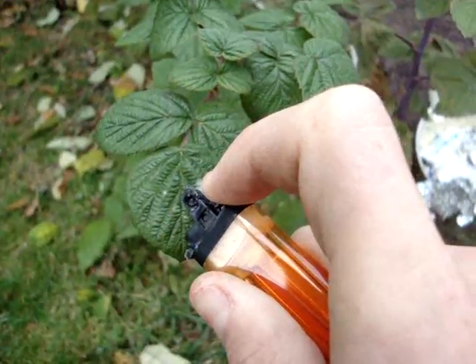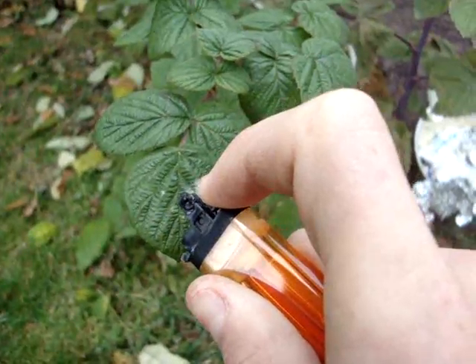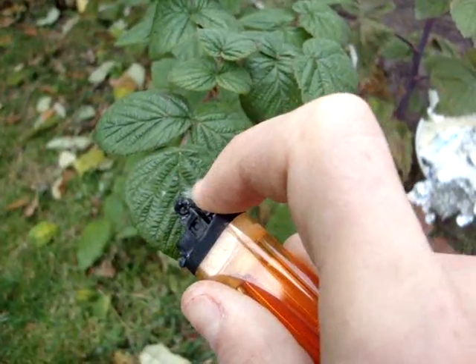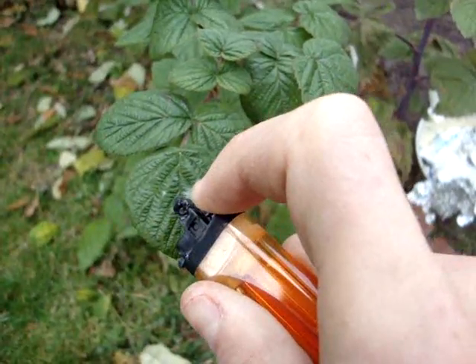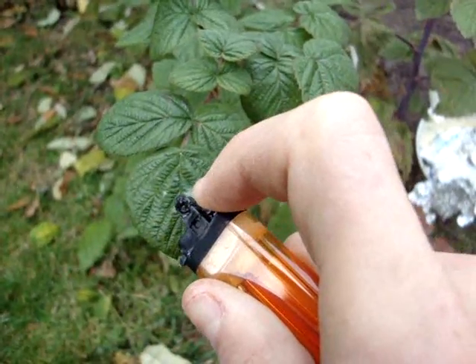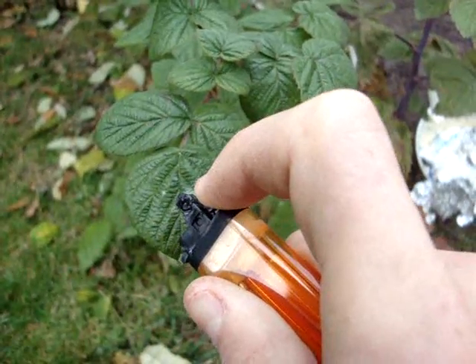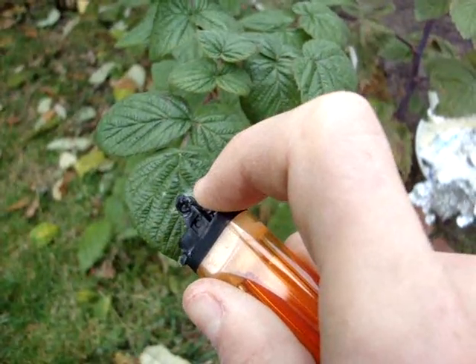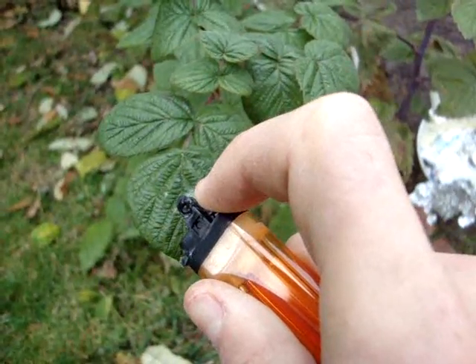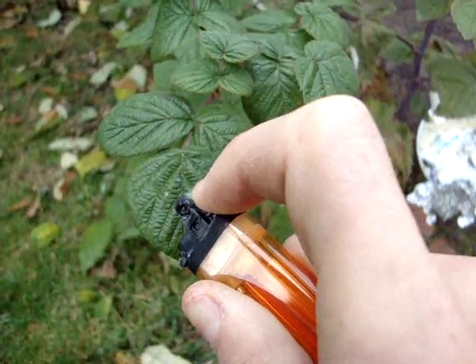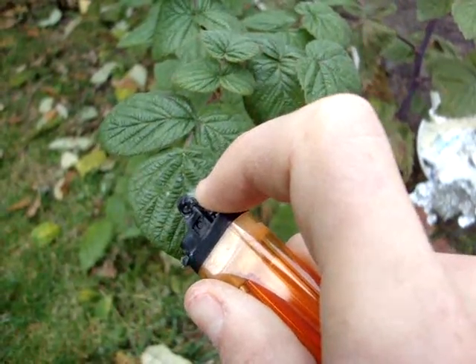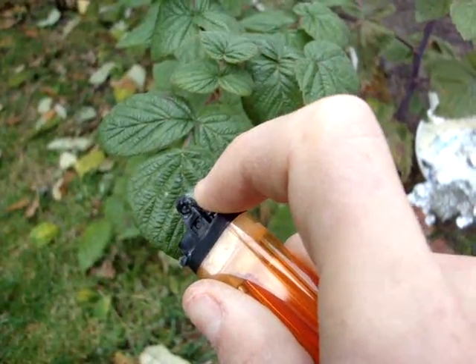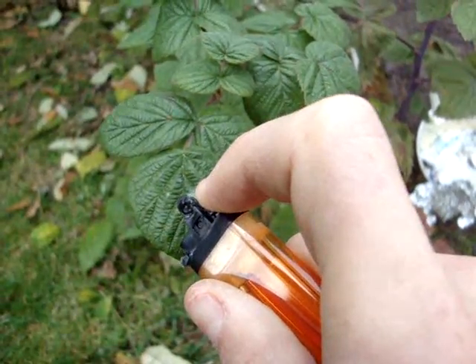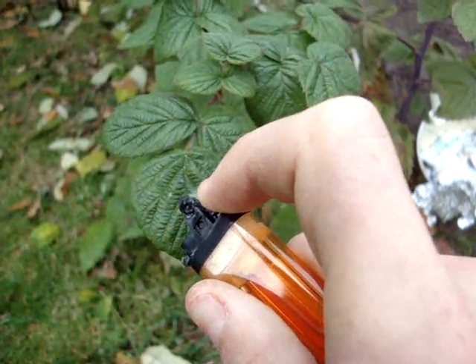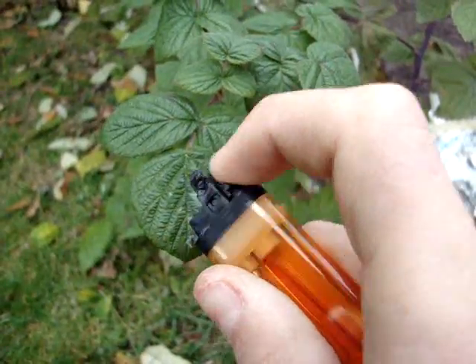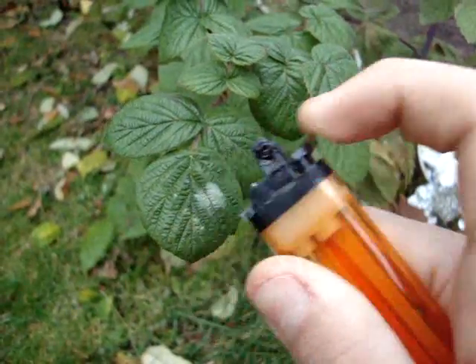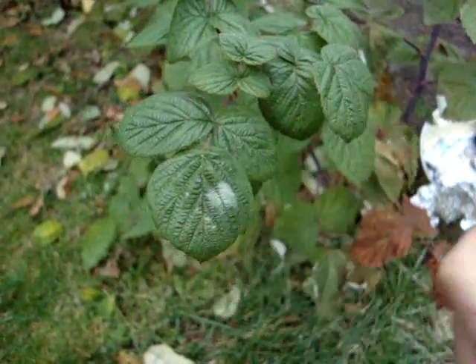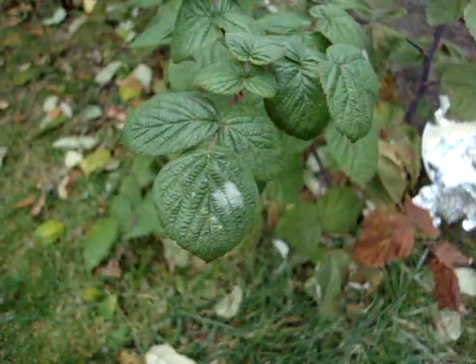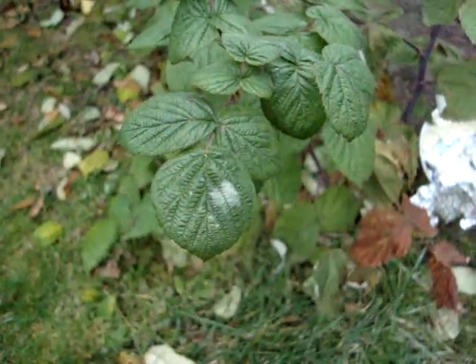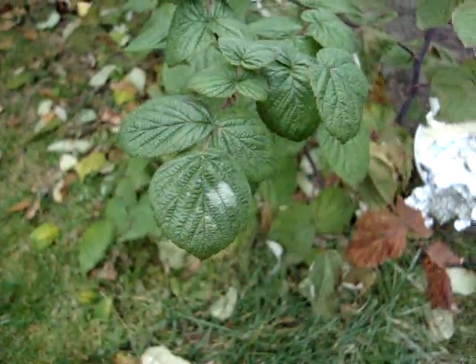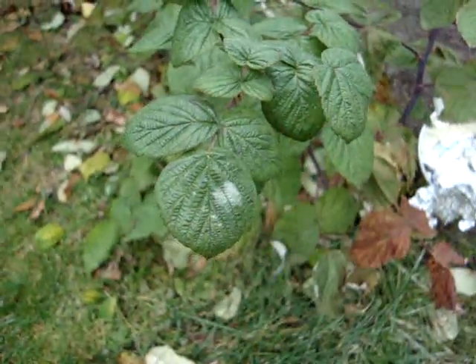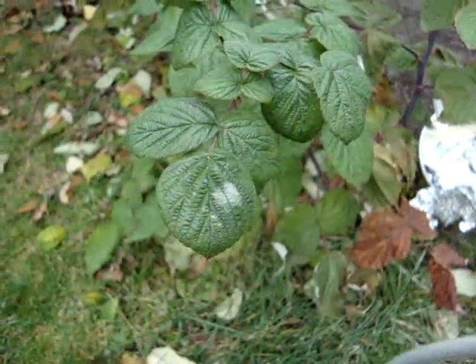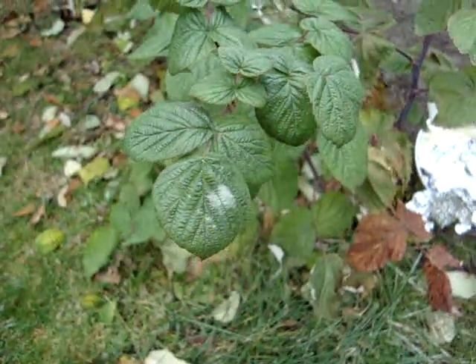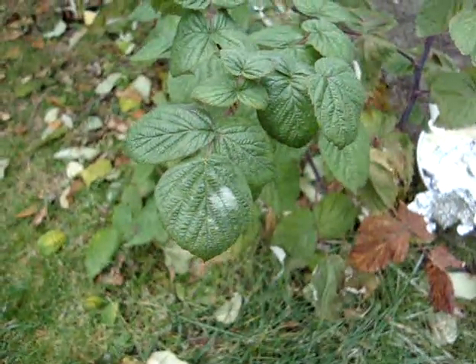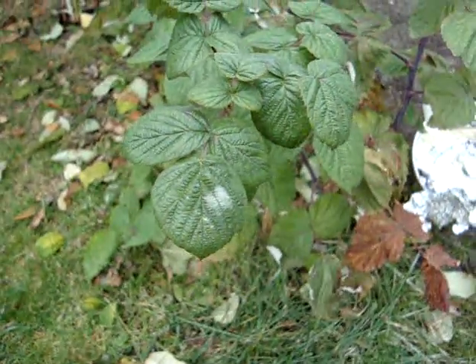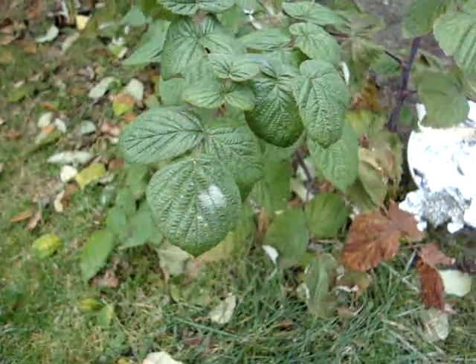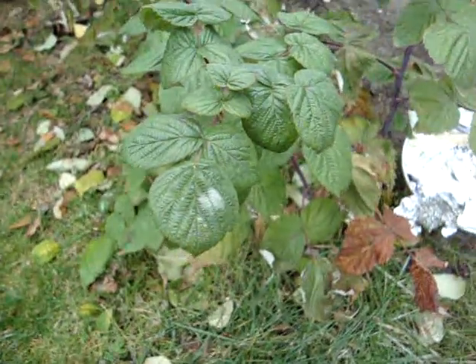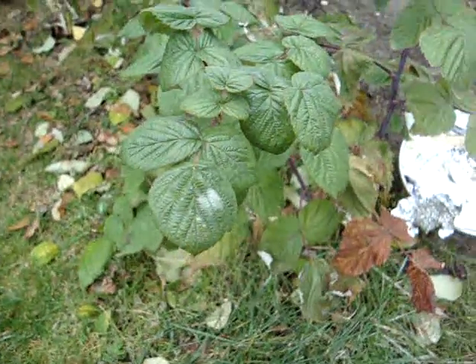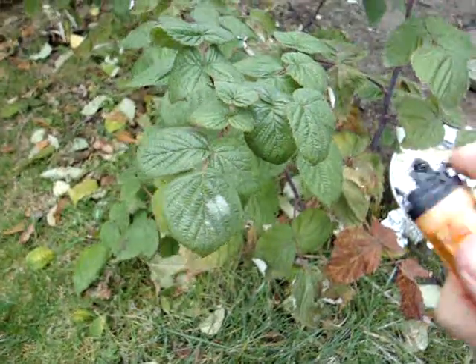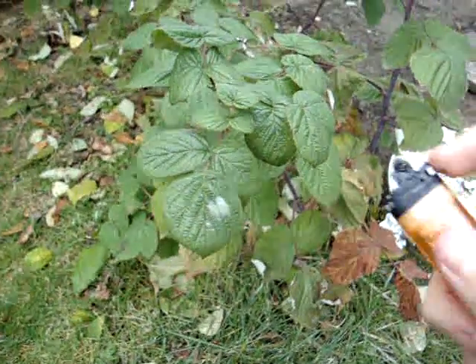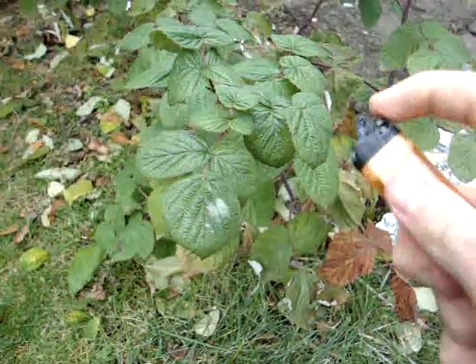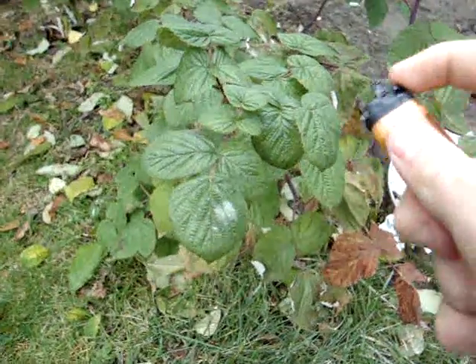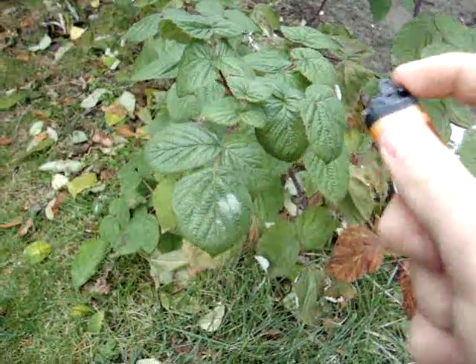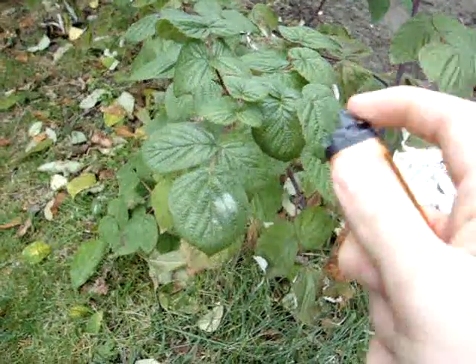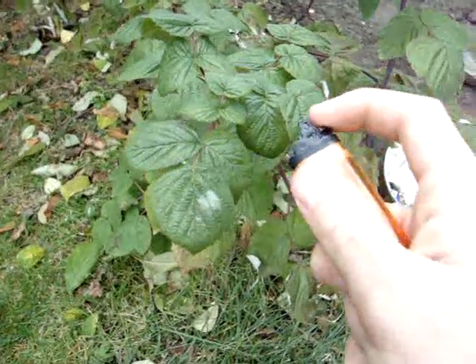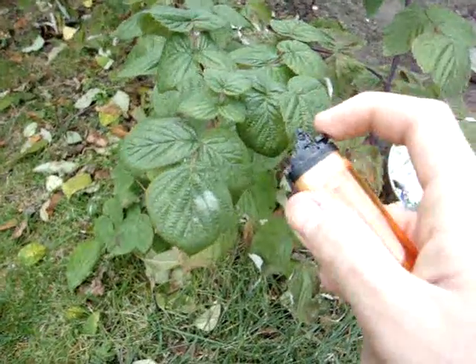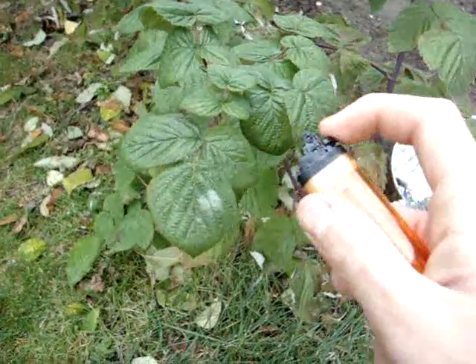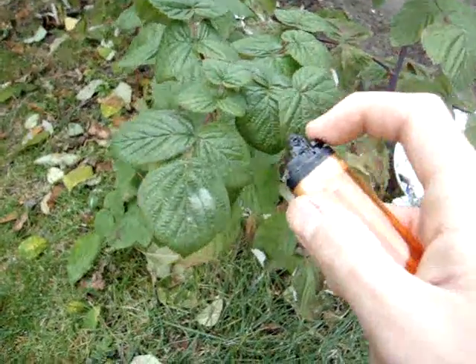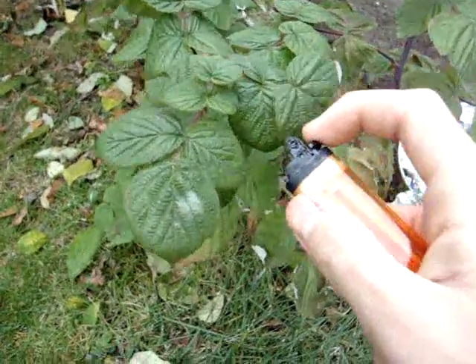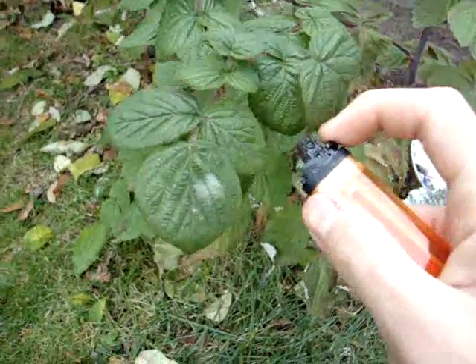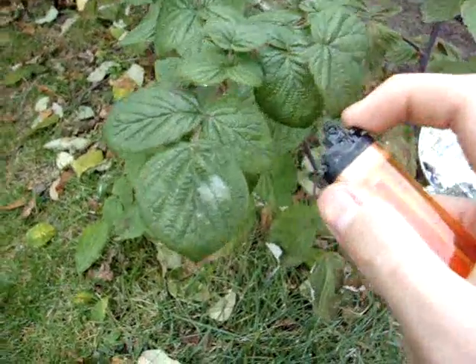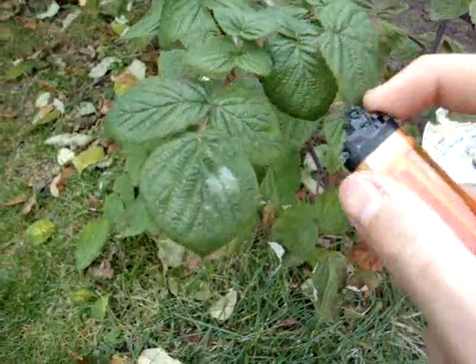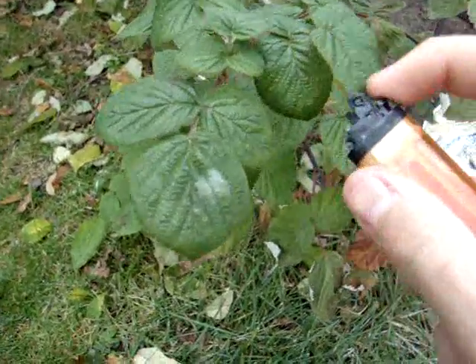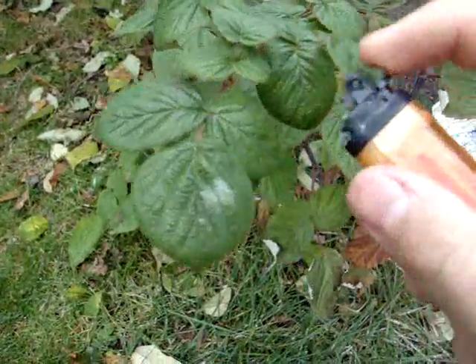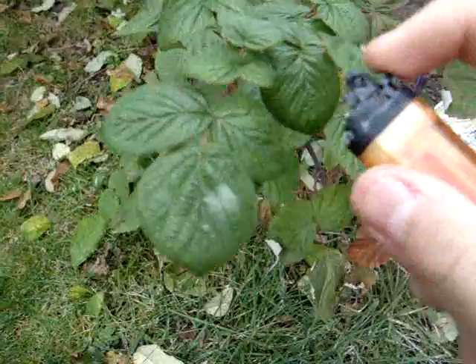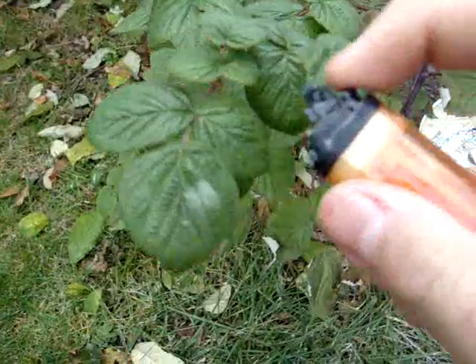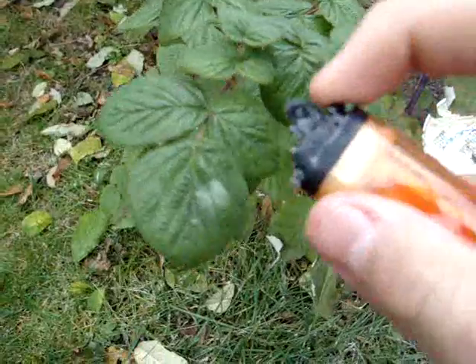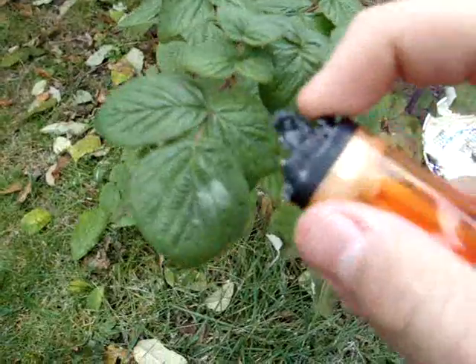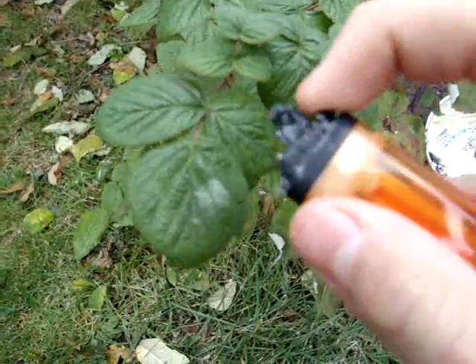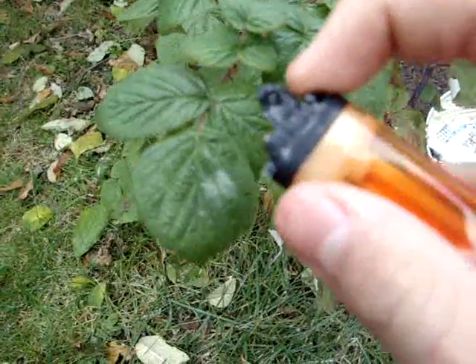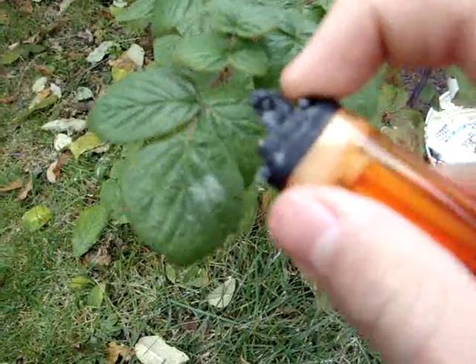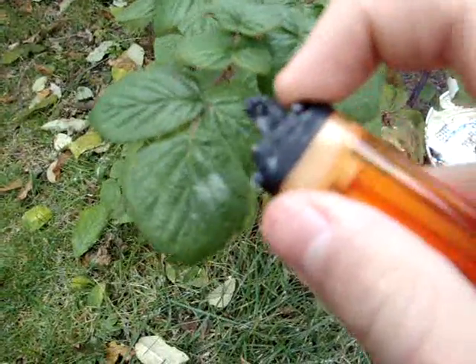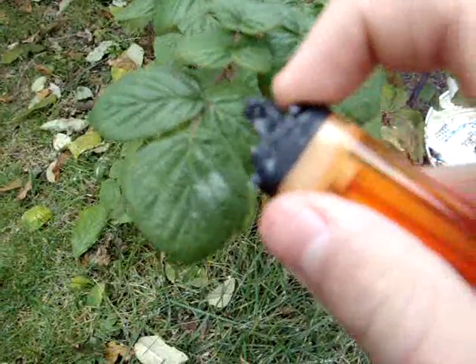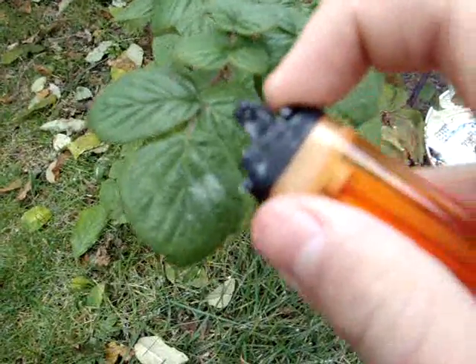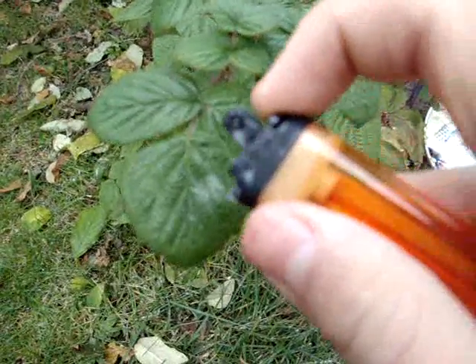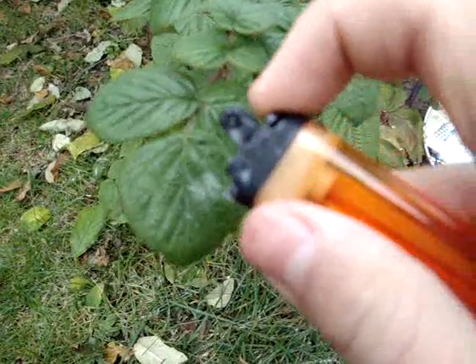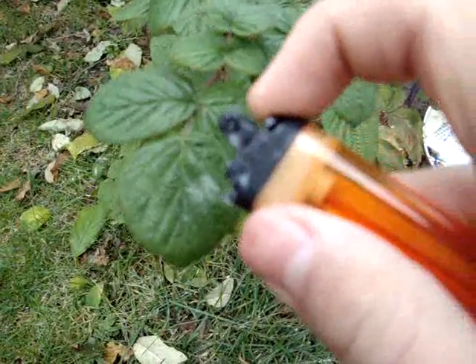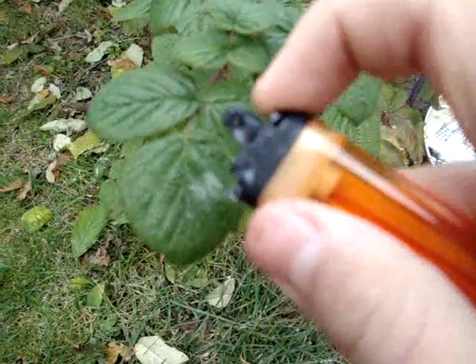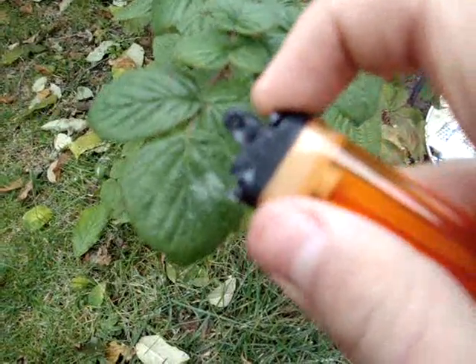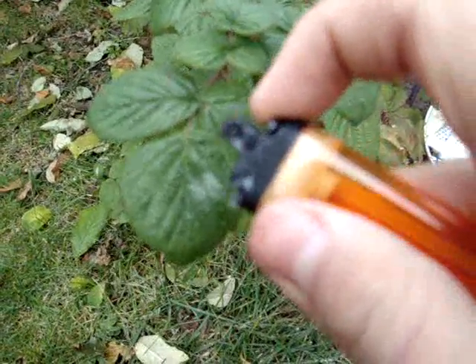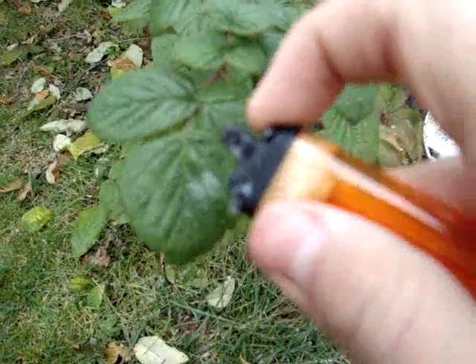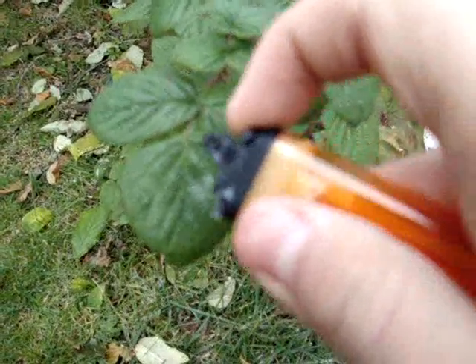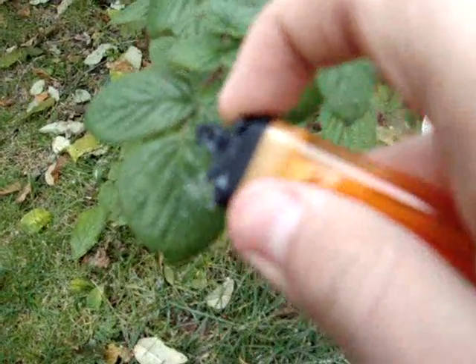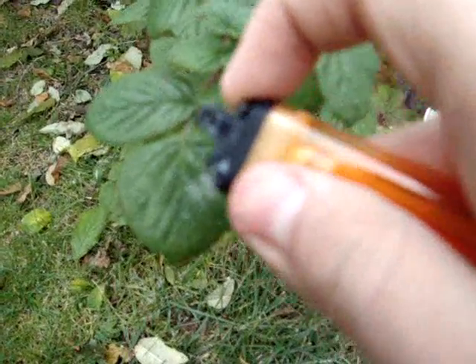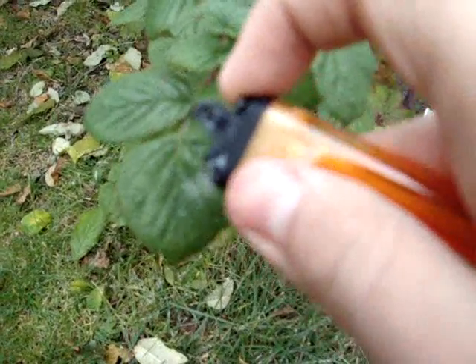This is also a good way to make my stunt of blowing up this lighter safer by draining some of the butane.